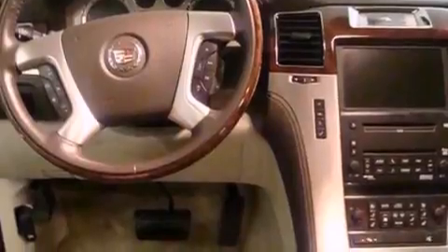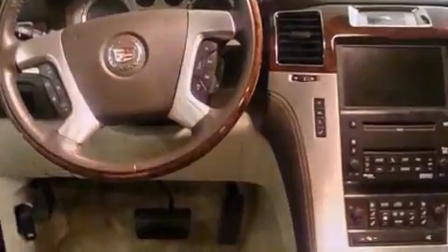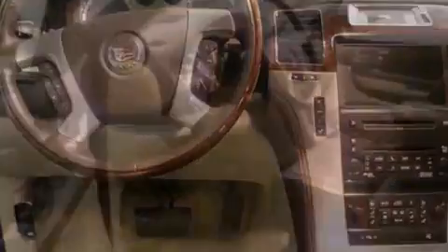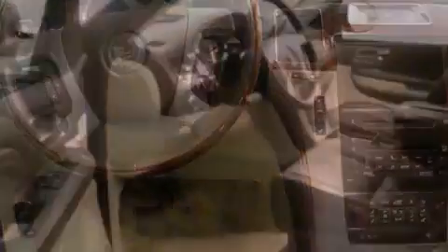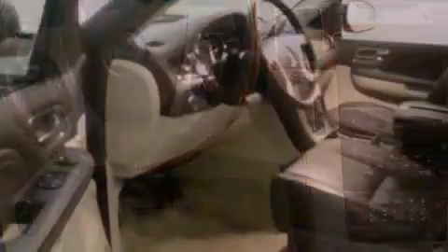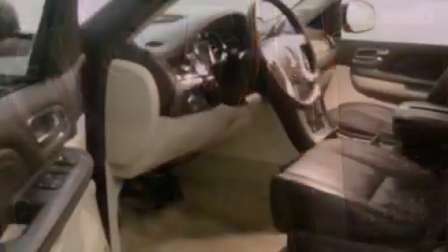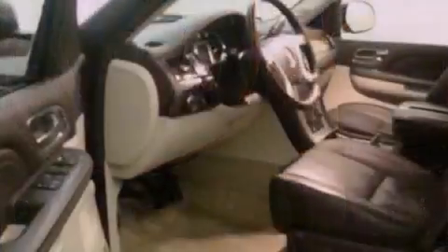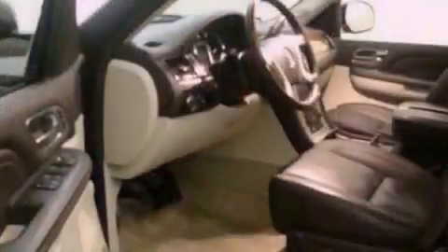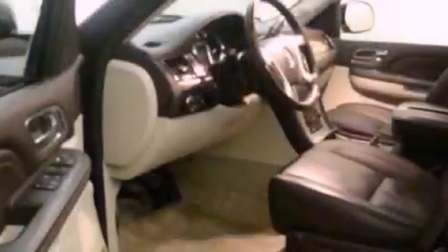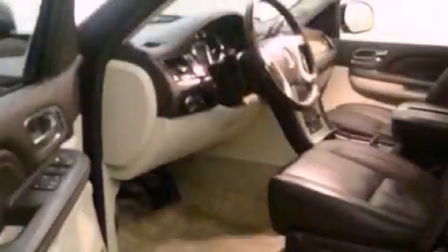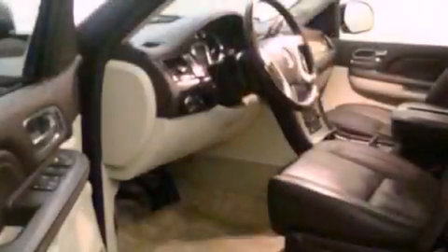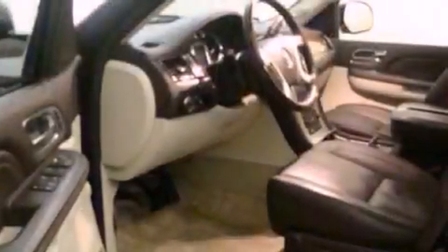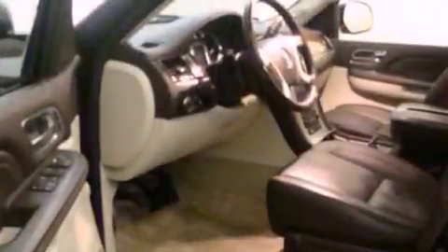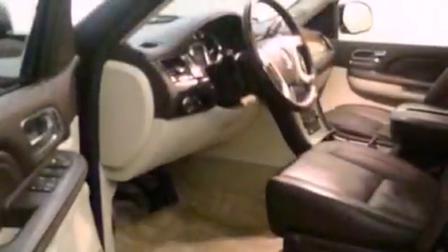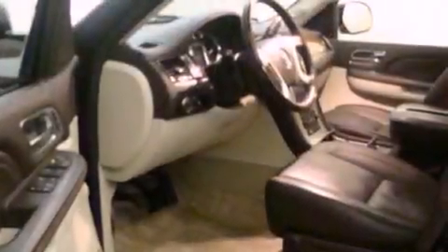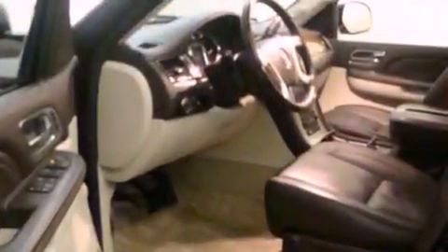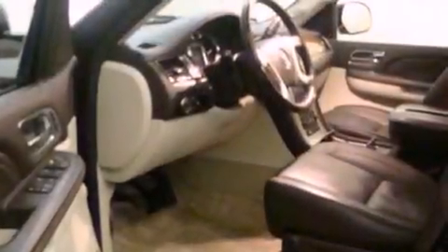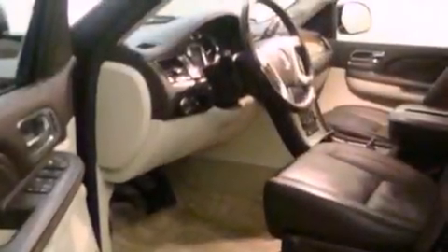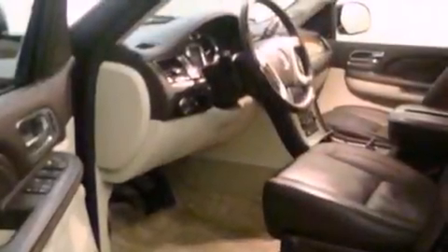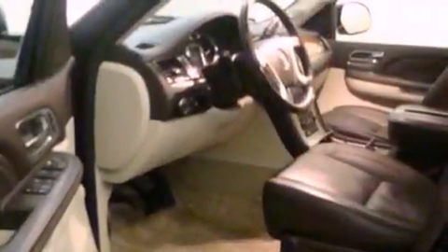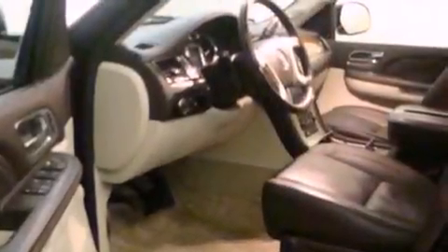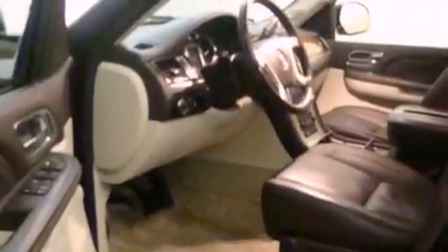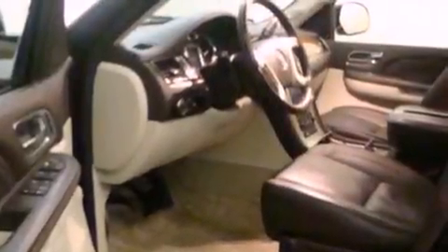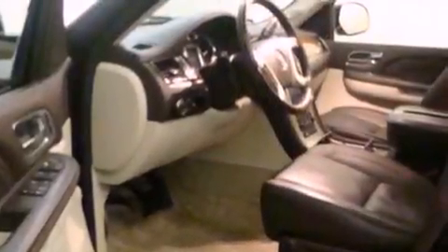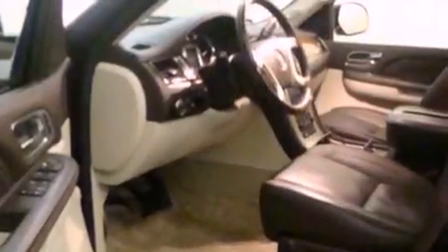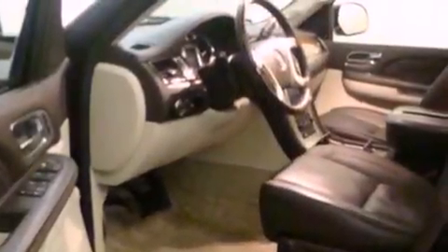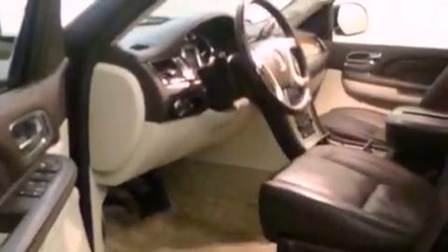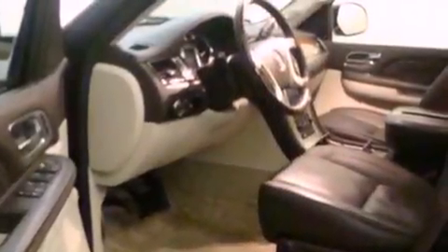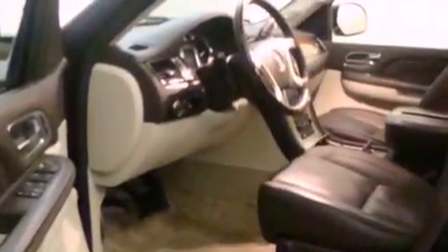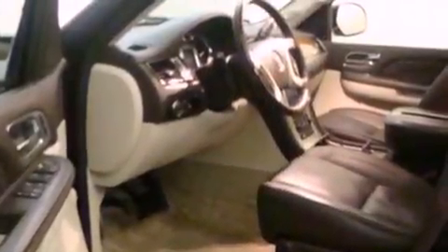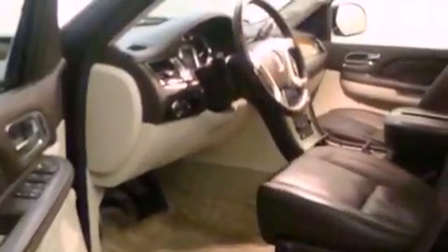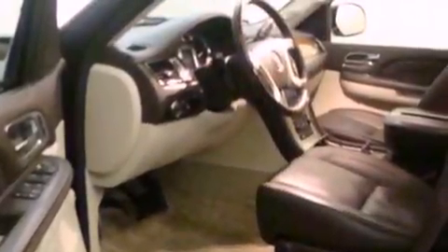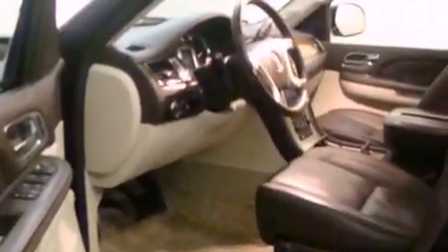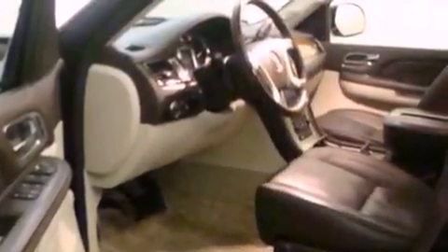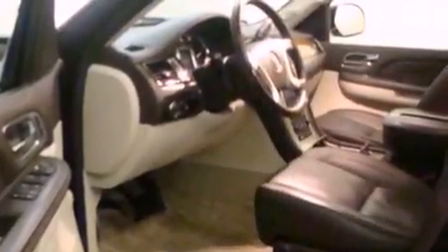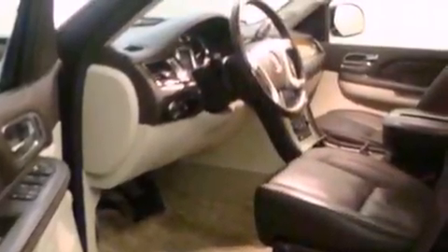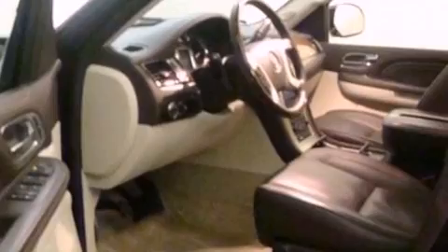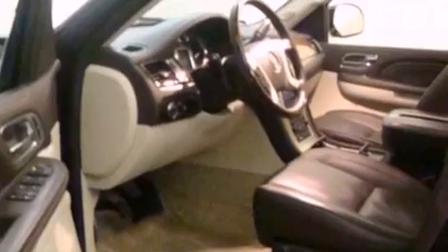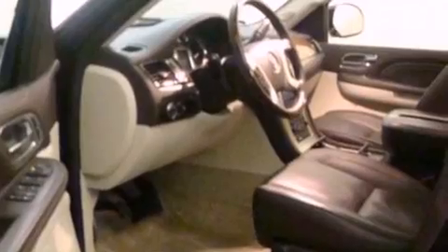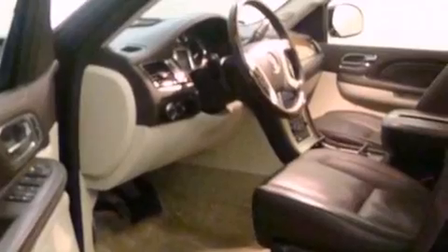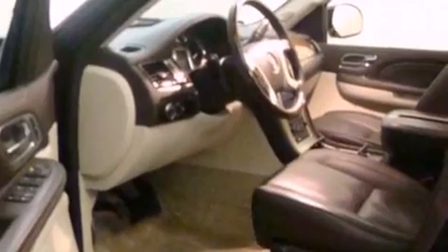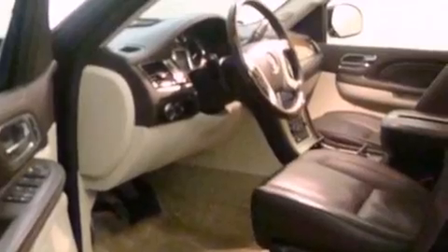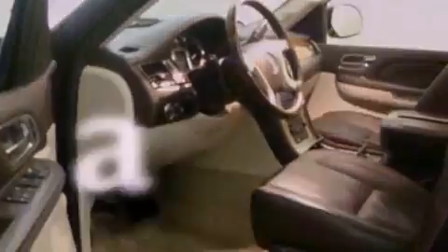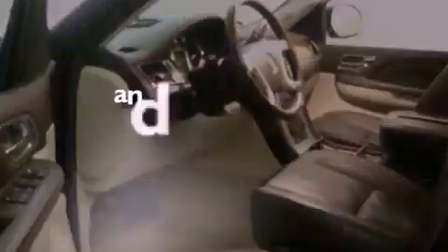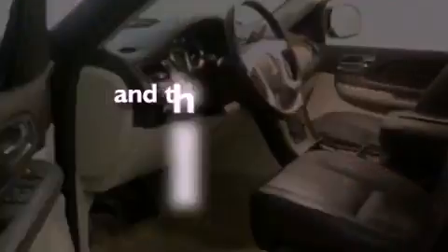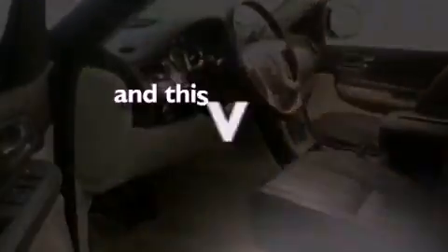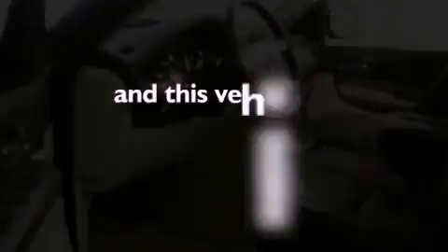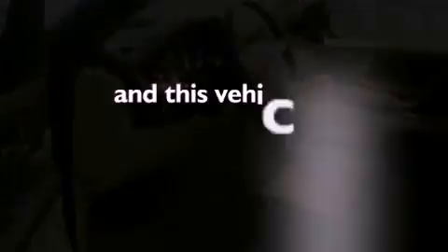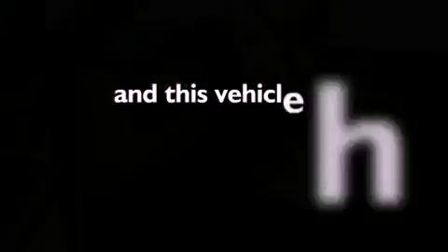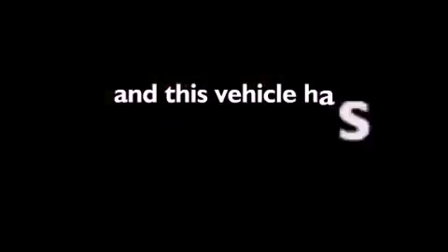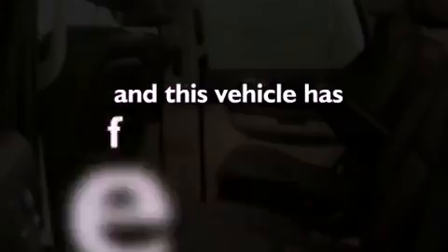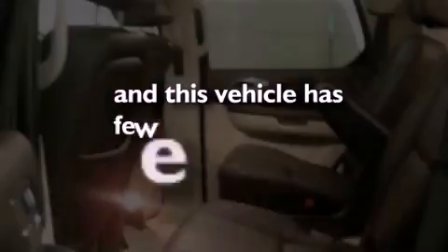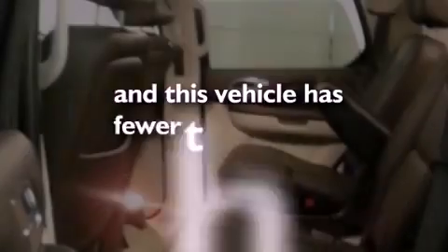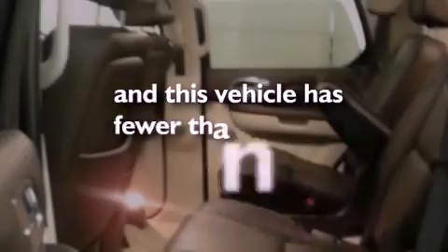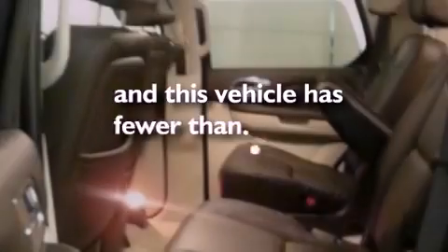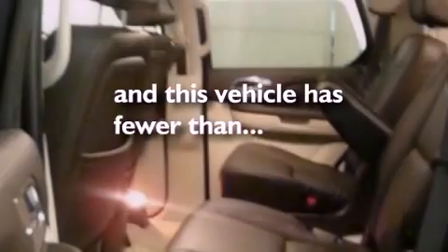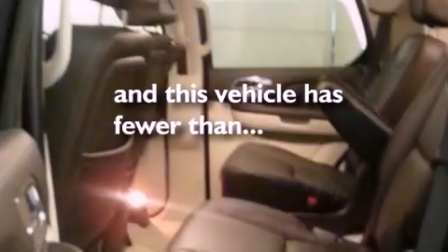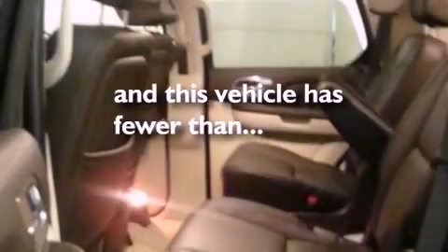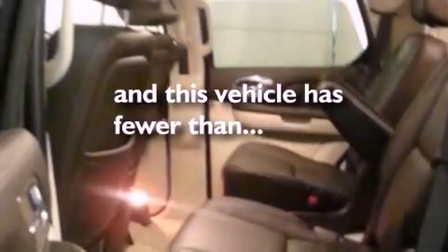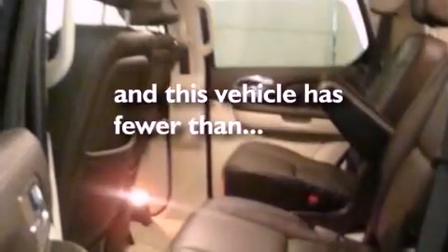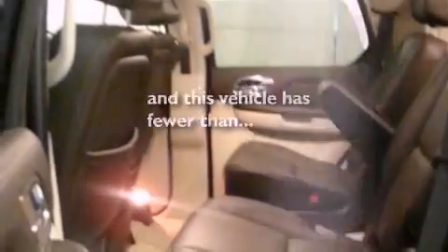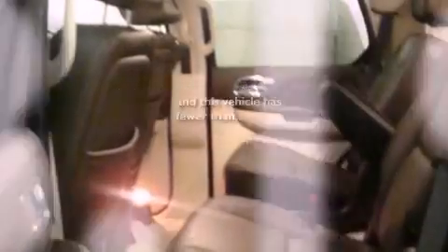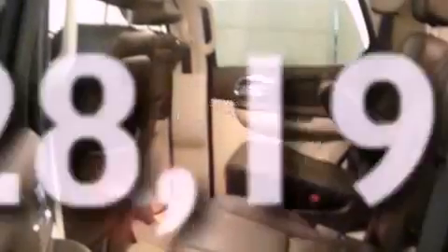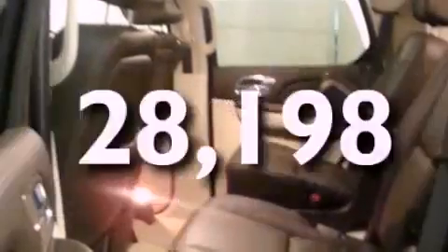A rear spoiler, a security system, OnStar, heater vents for rear seated passengers, and this vehicle has fewer than 29,000 miles on the odometer.